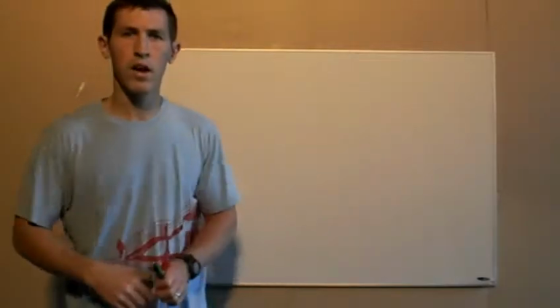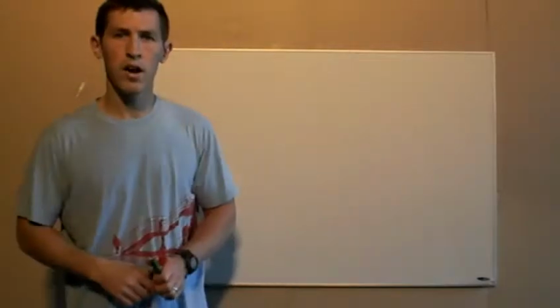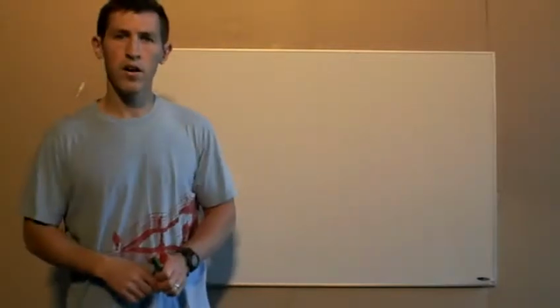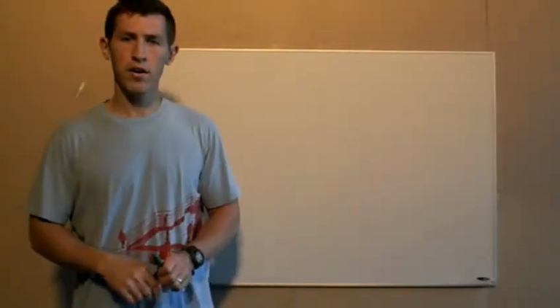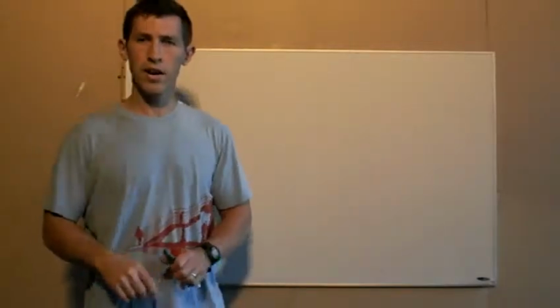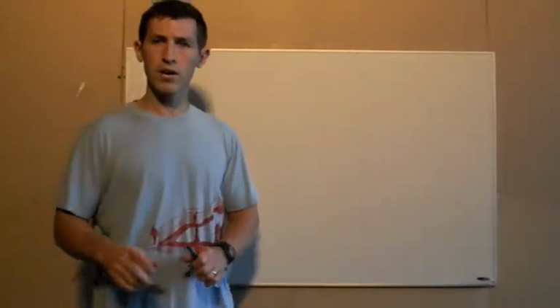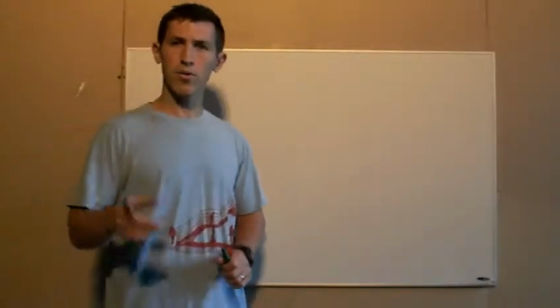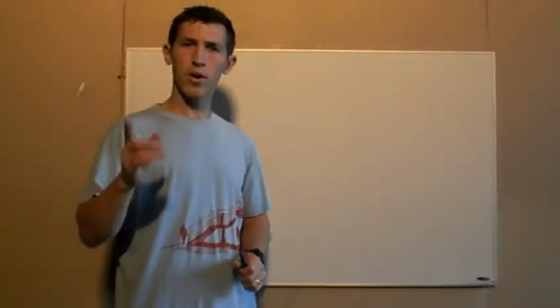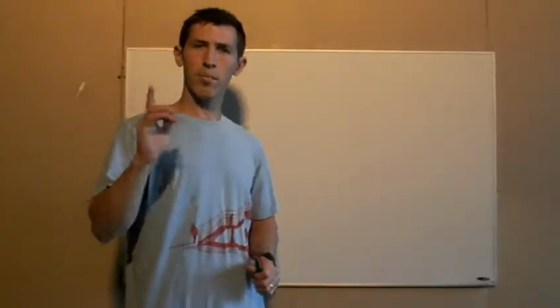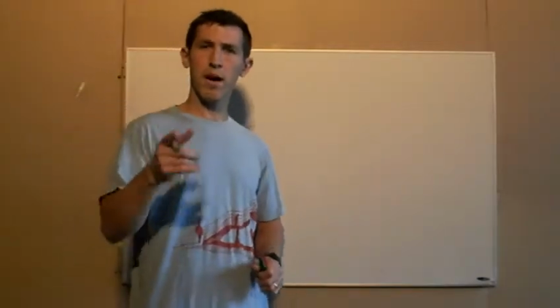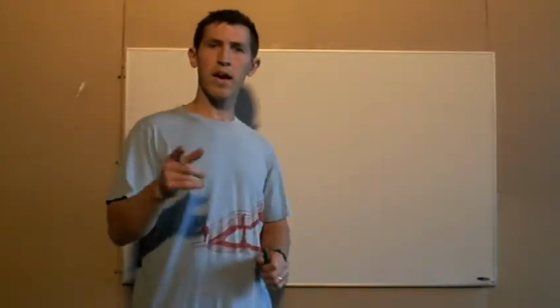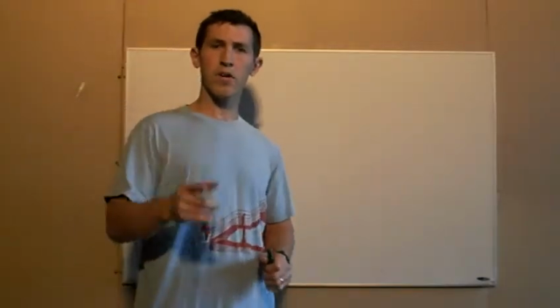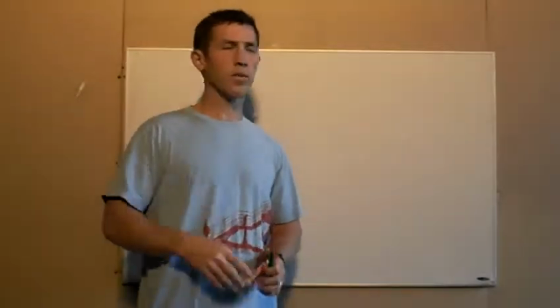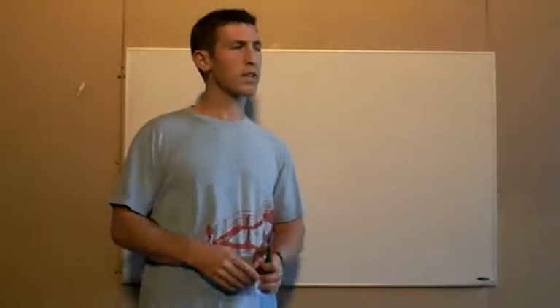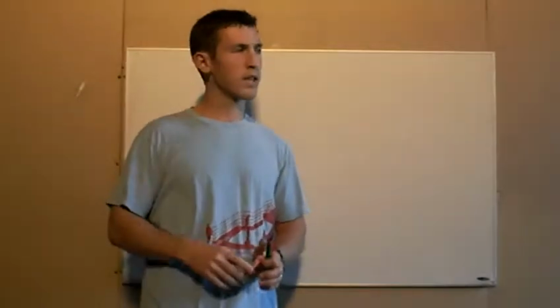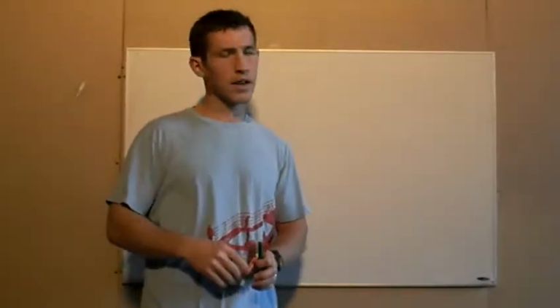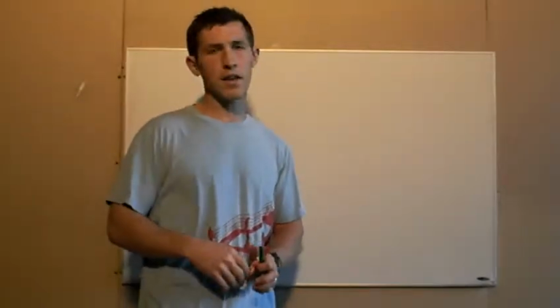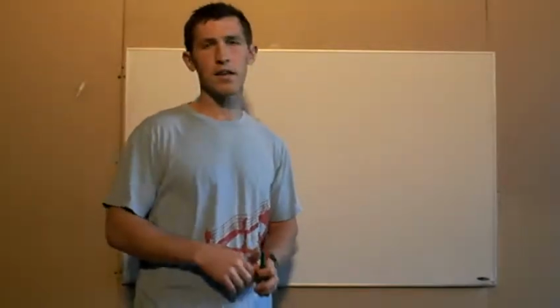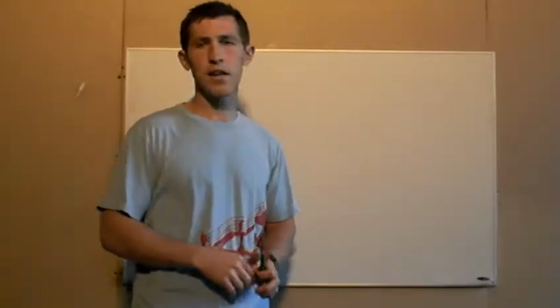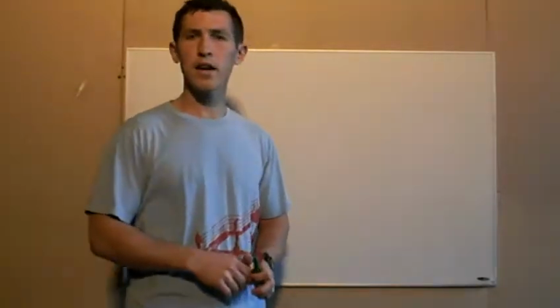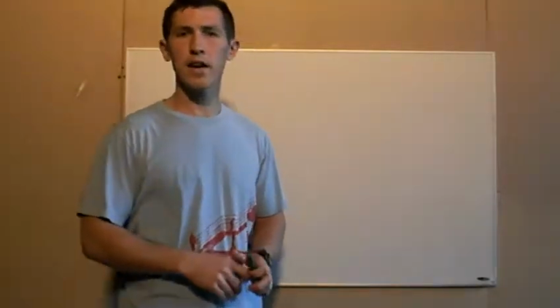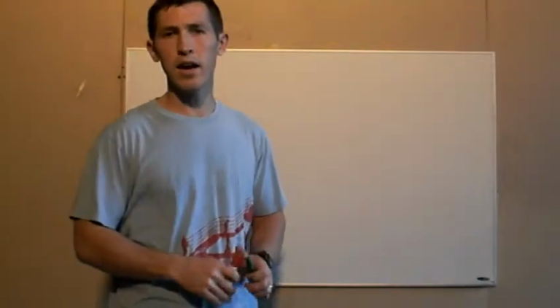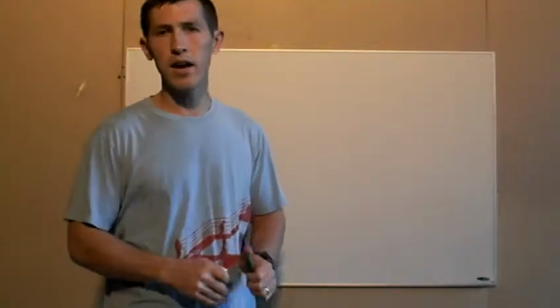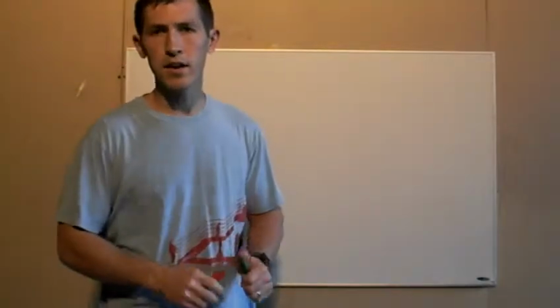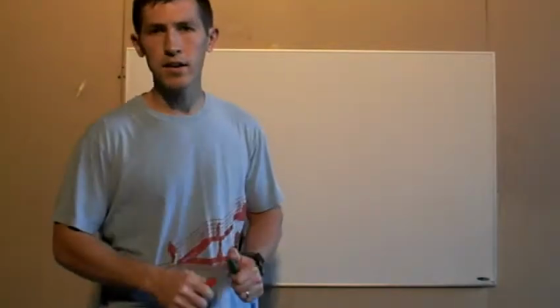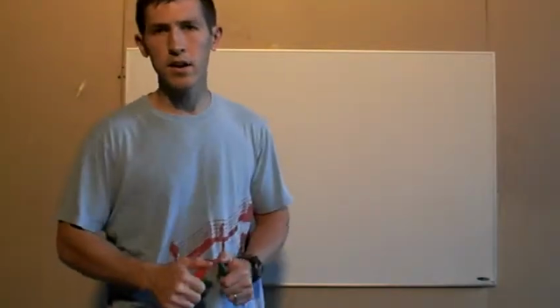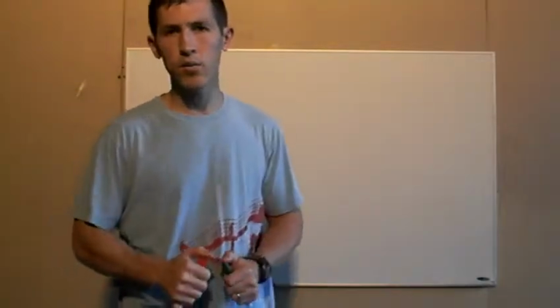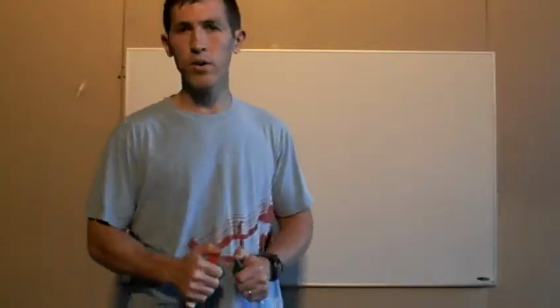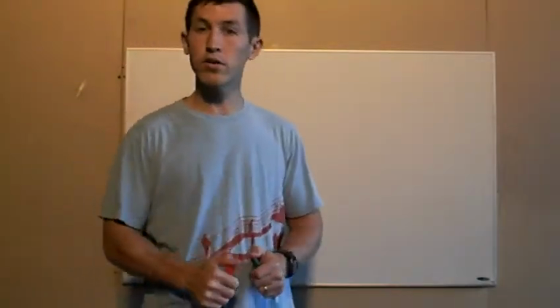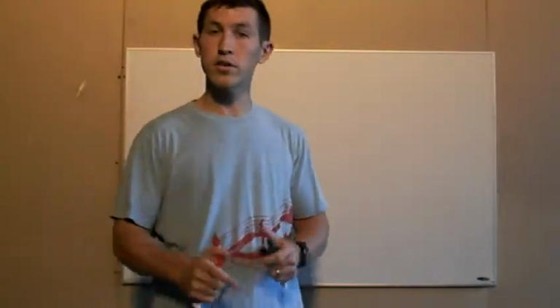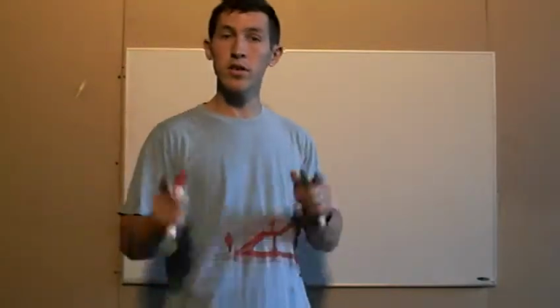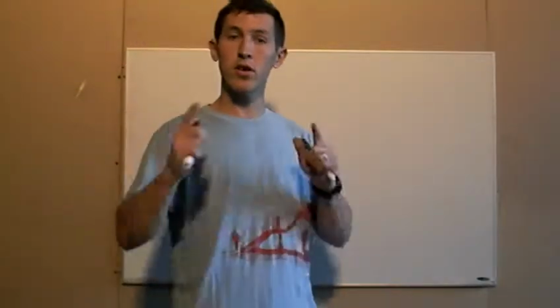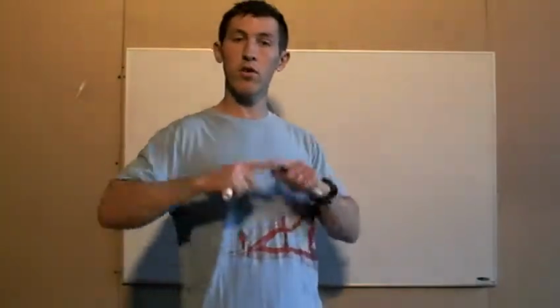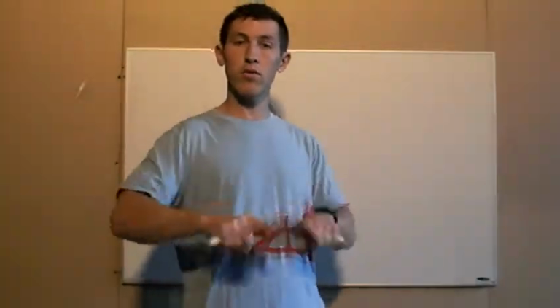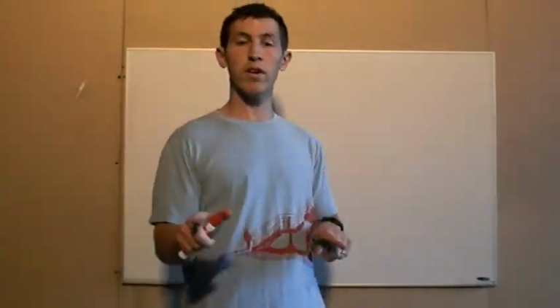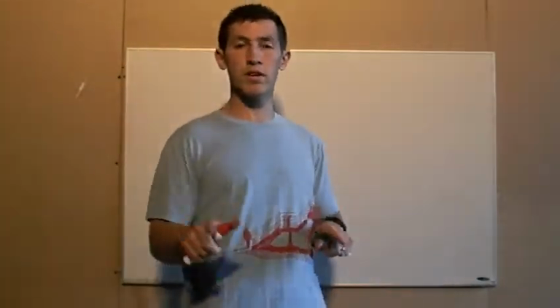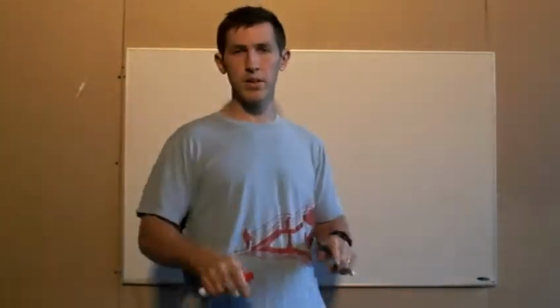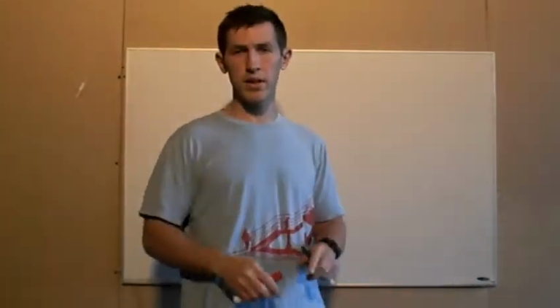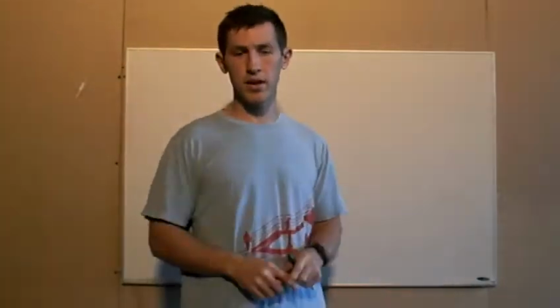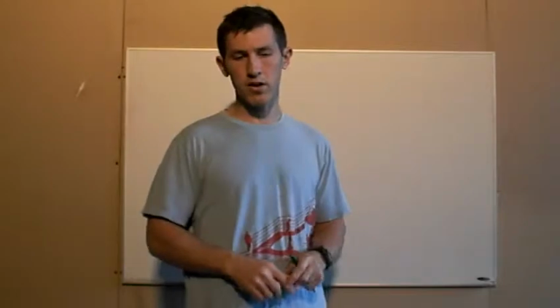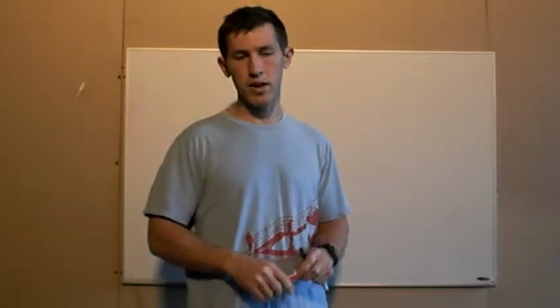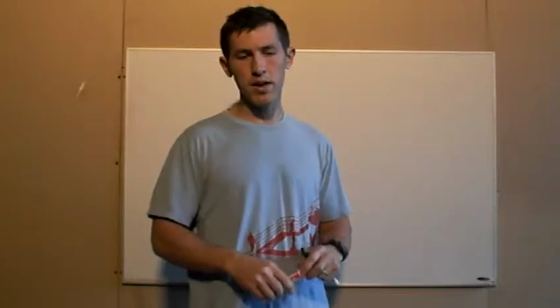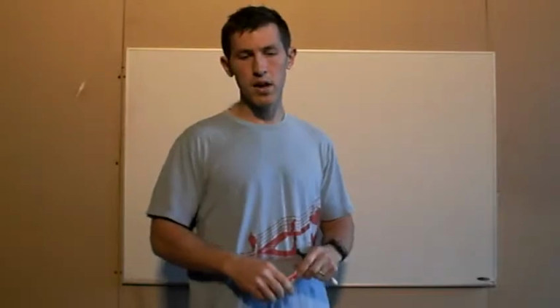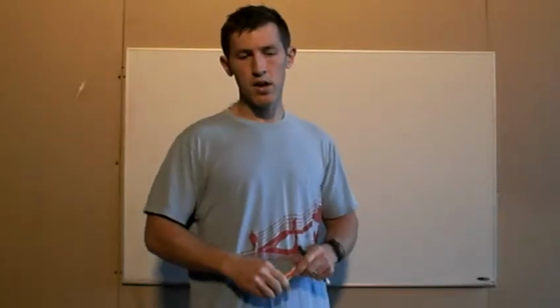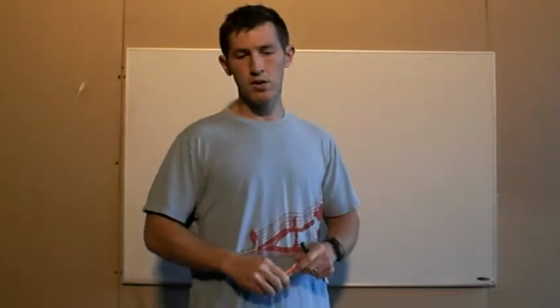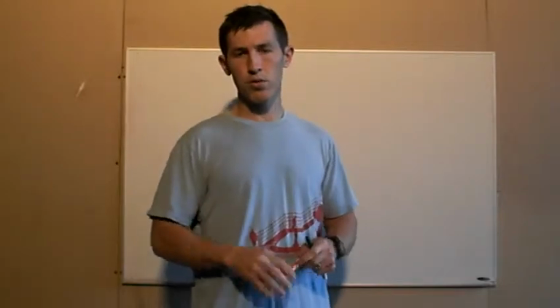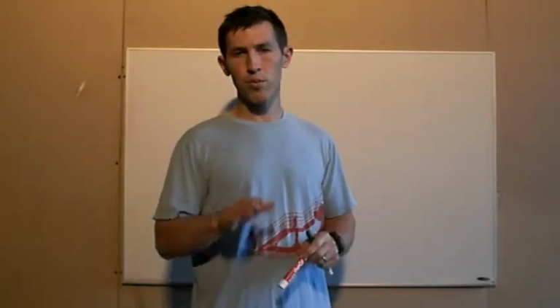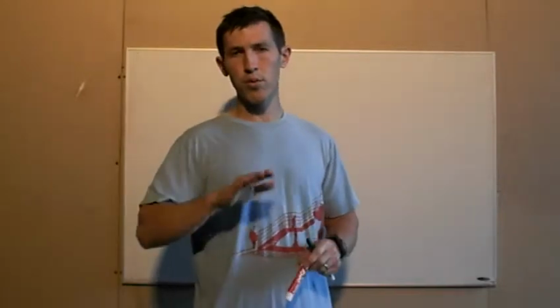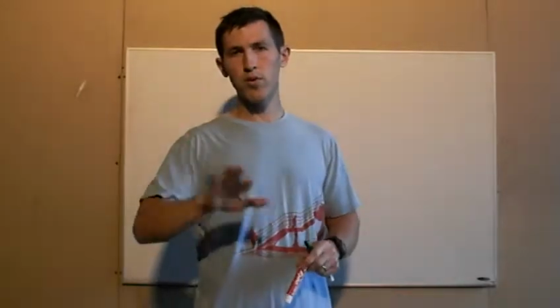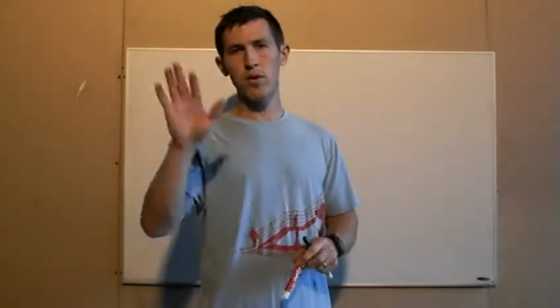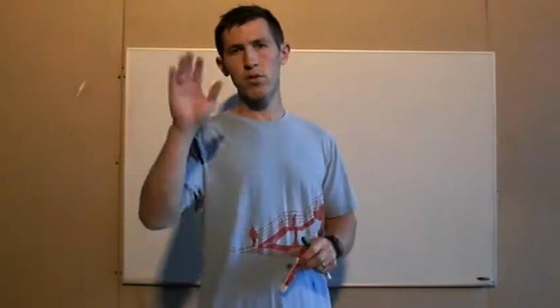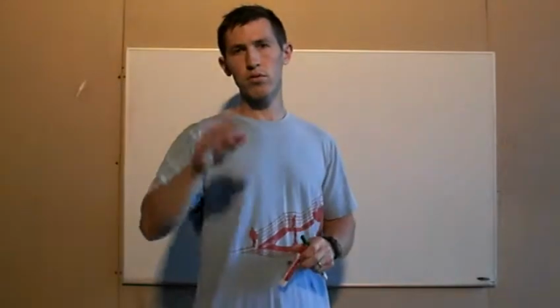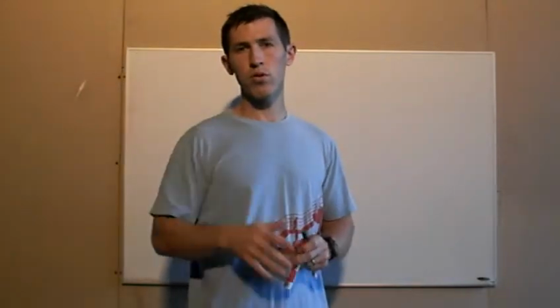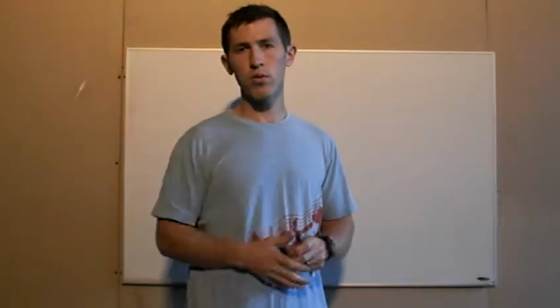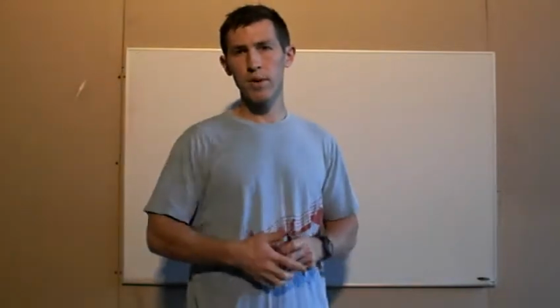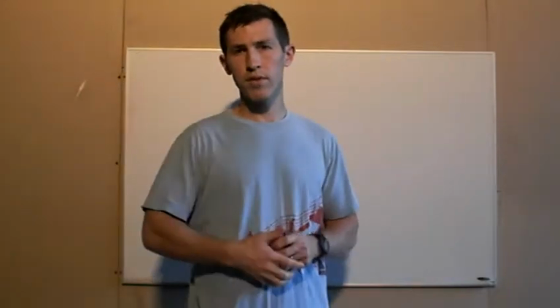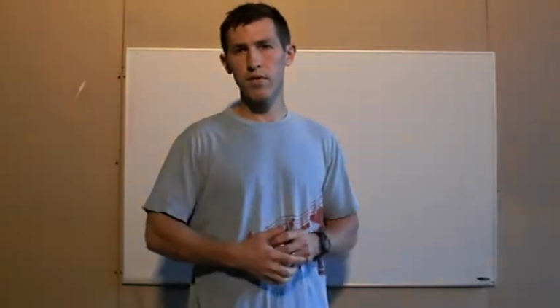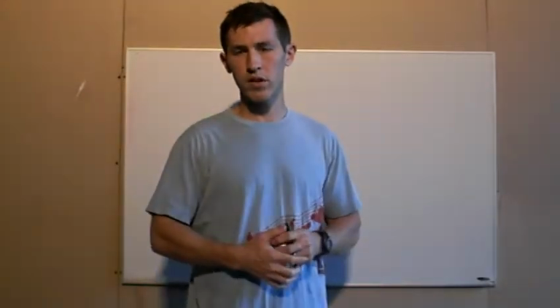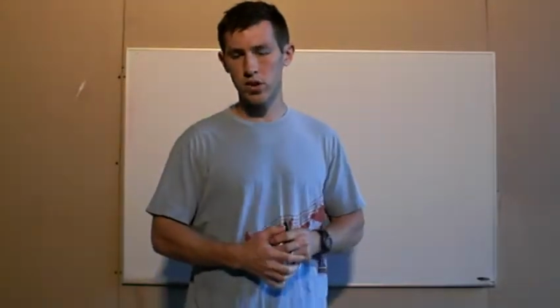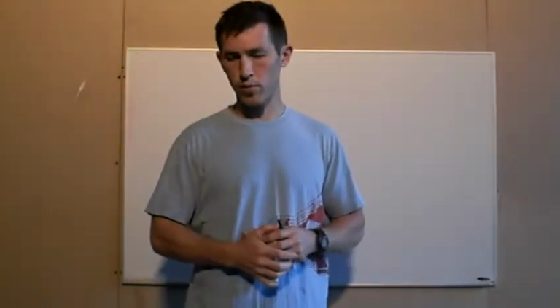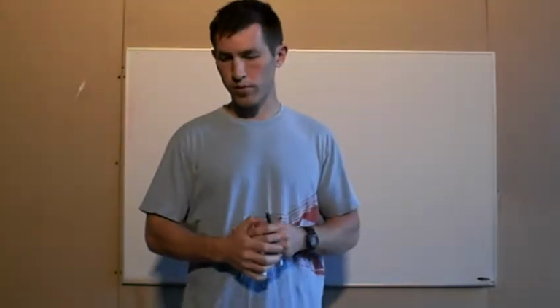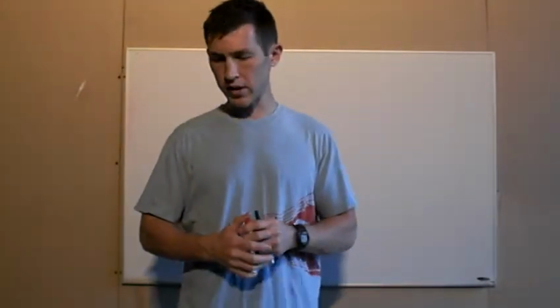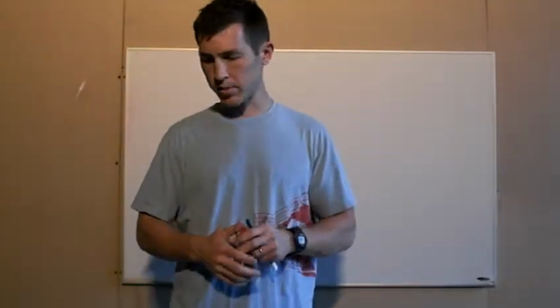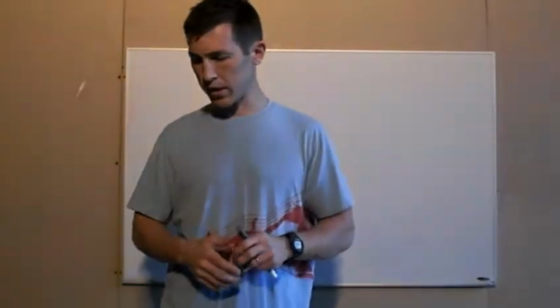Alright guys, we are back with the Kicking Clinic and we are still on flexibility. So we're moving on through, about to finish up with flexibility.